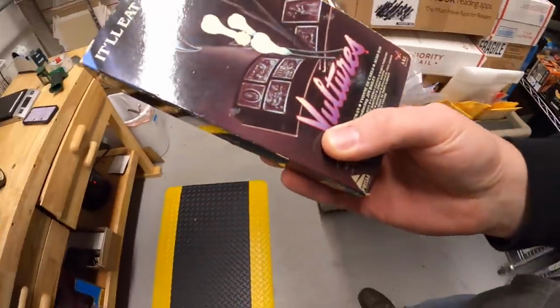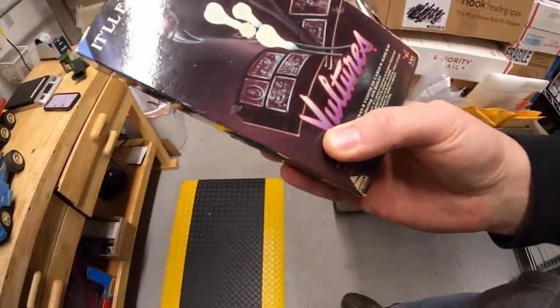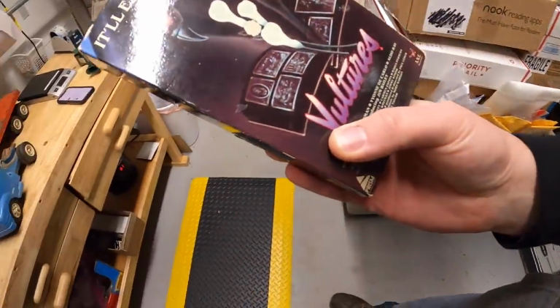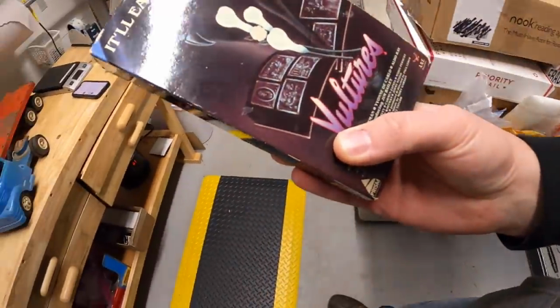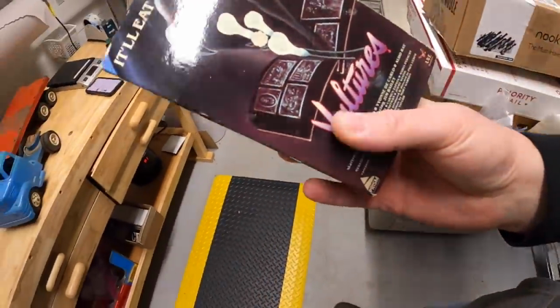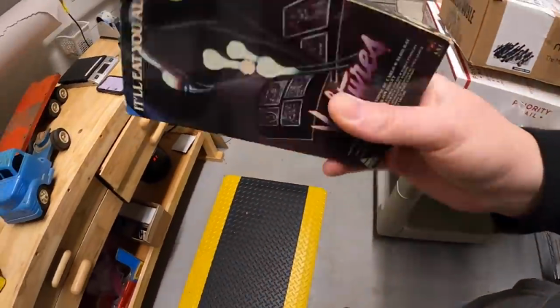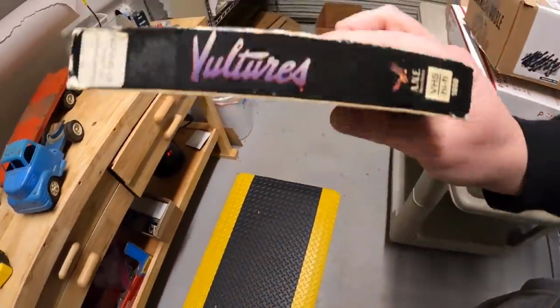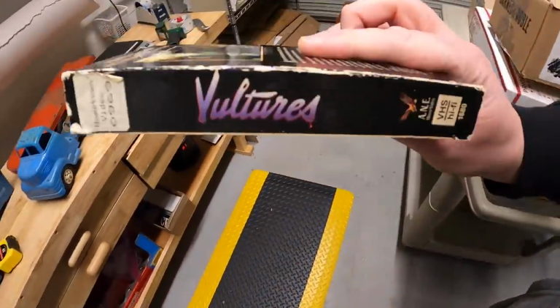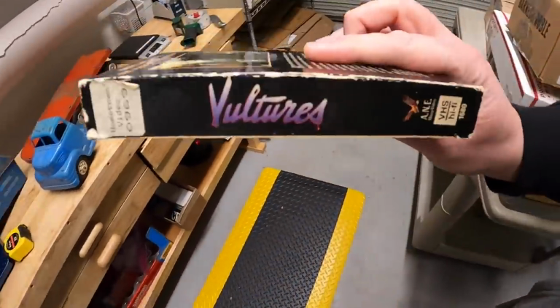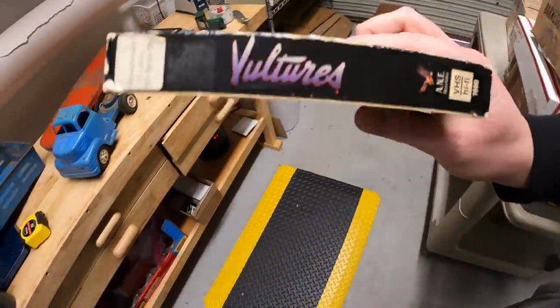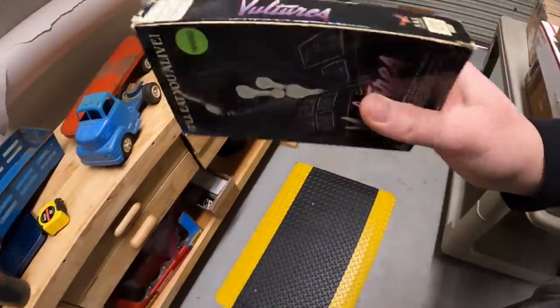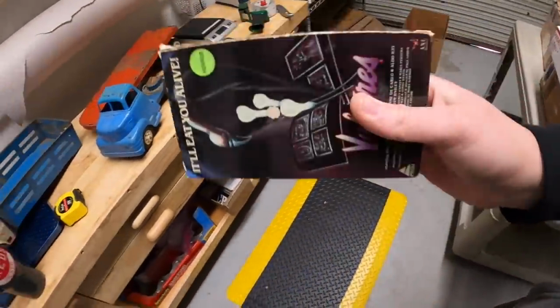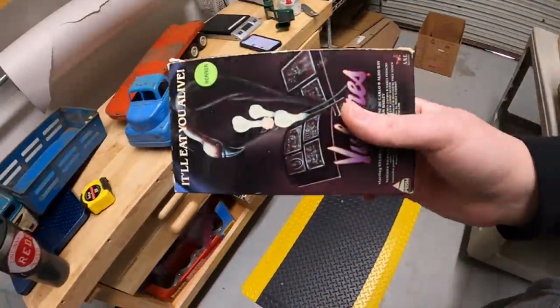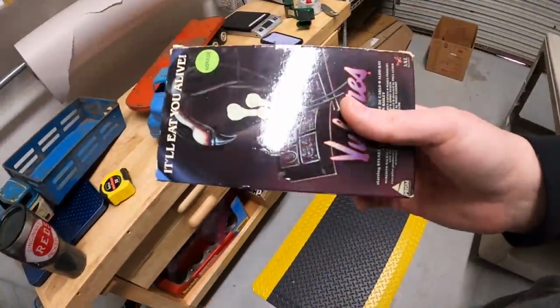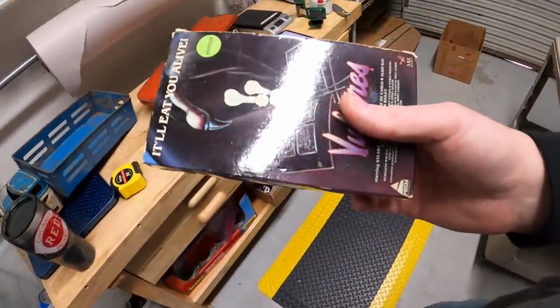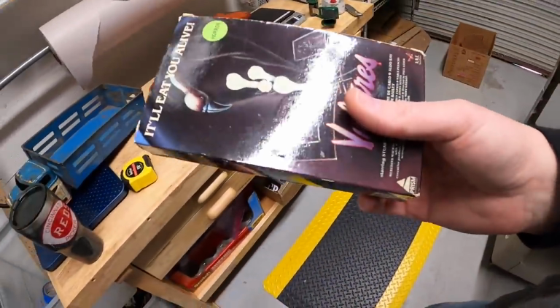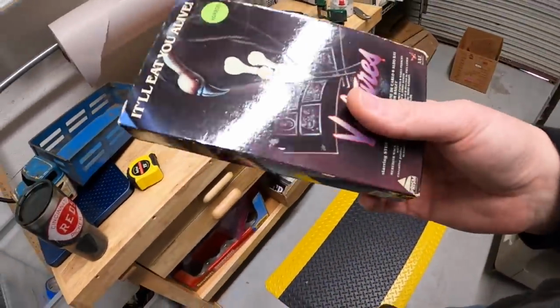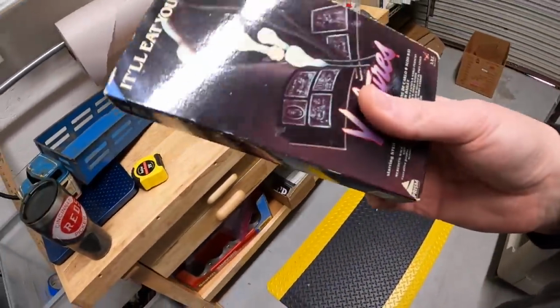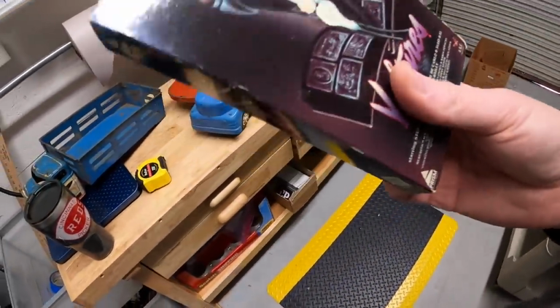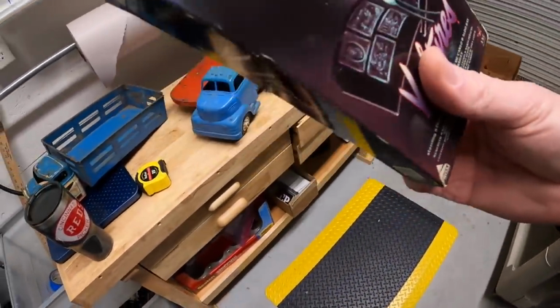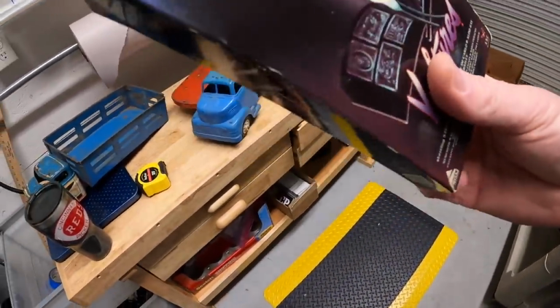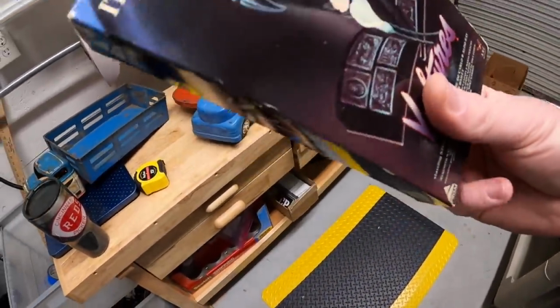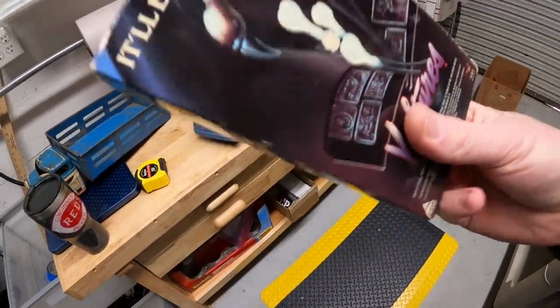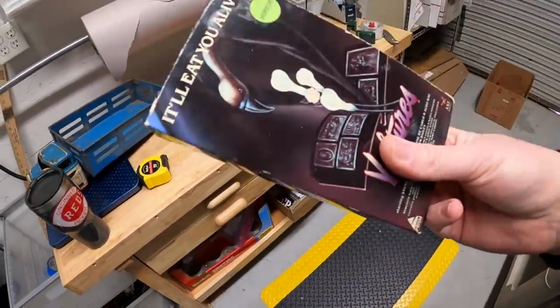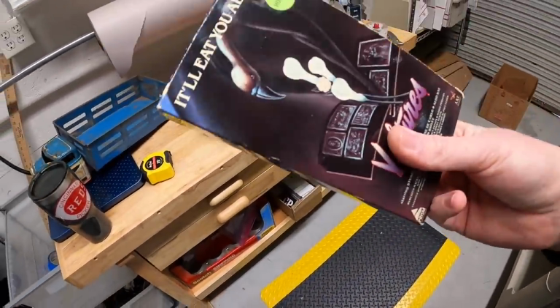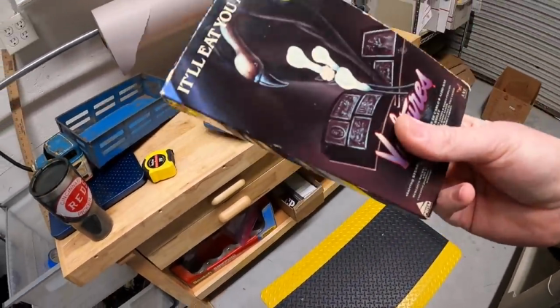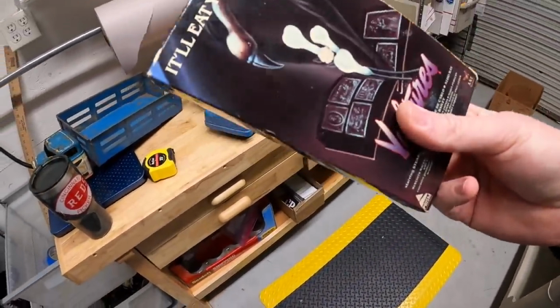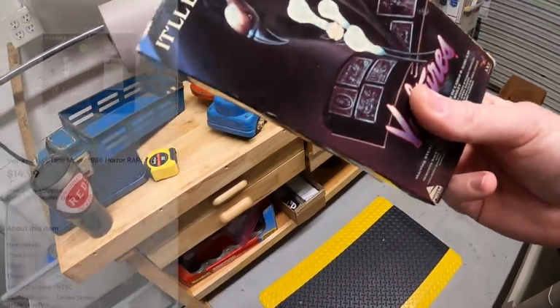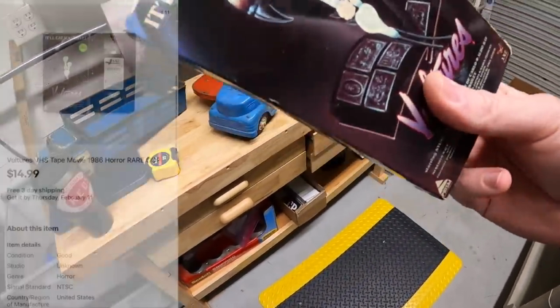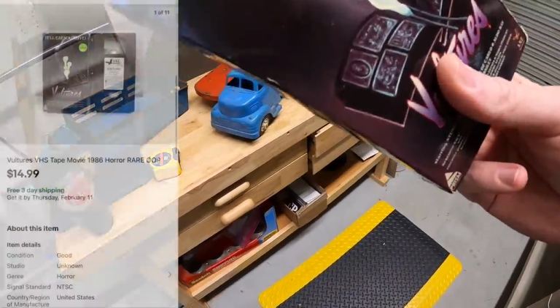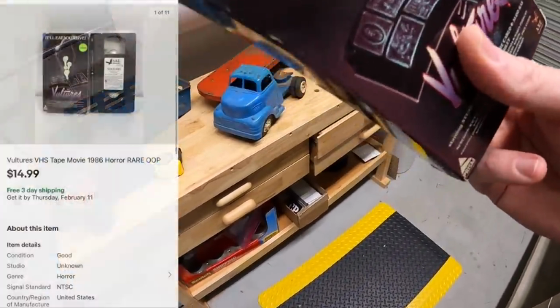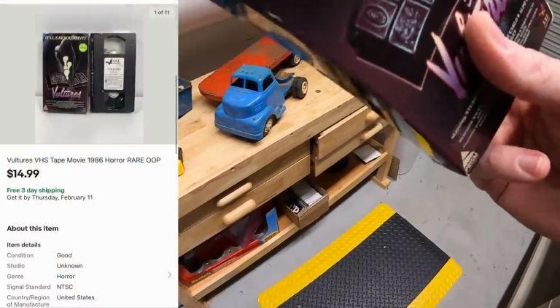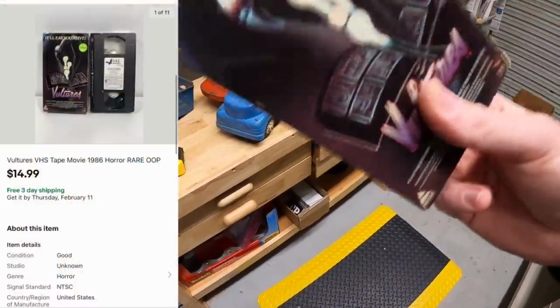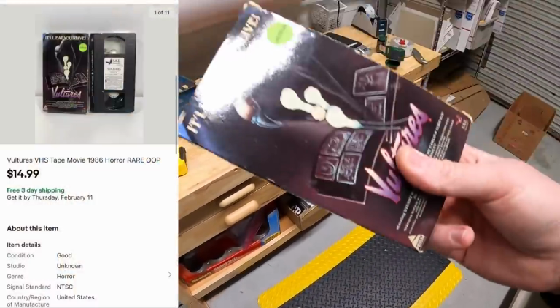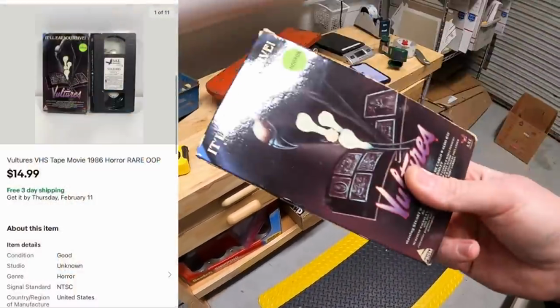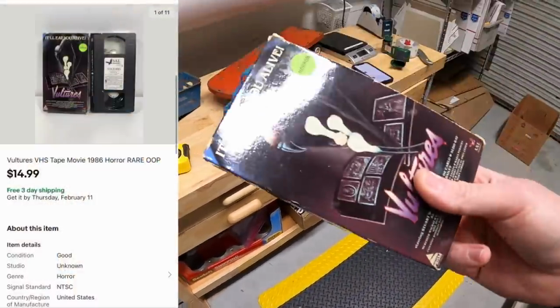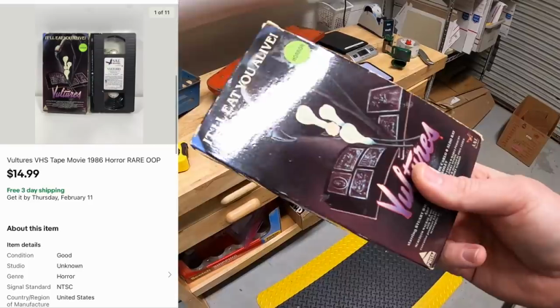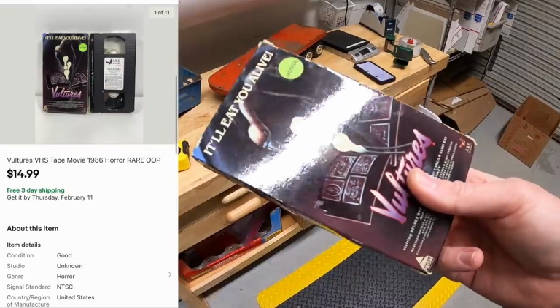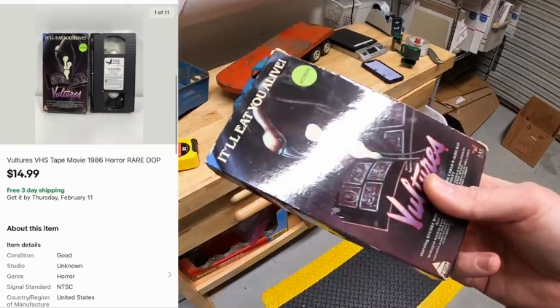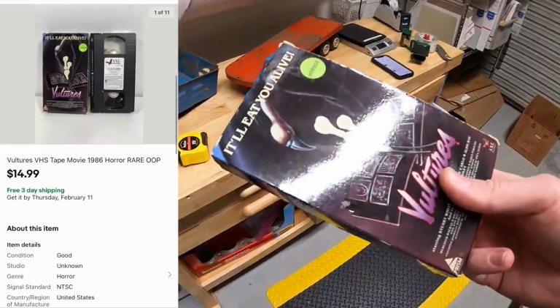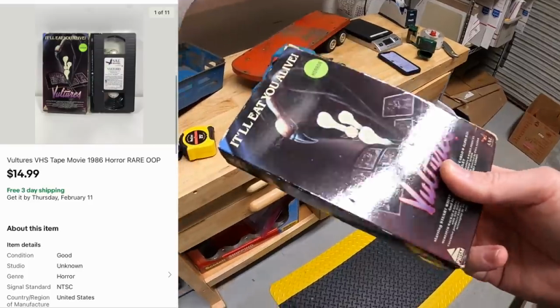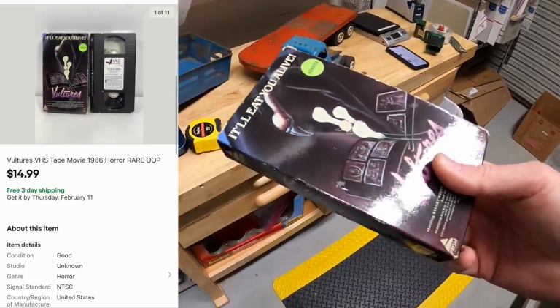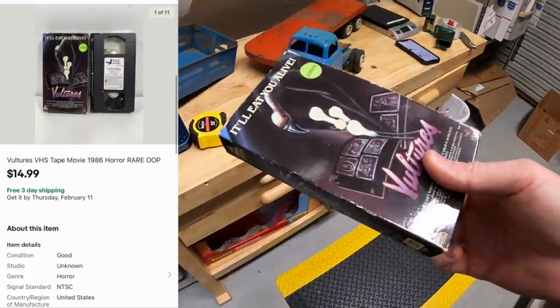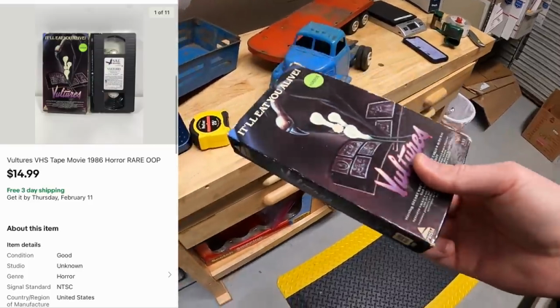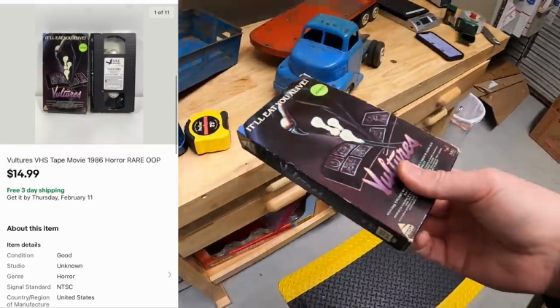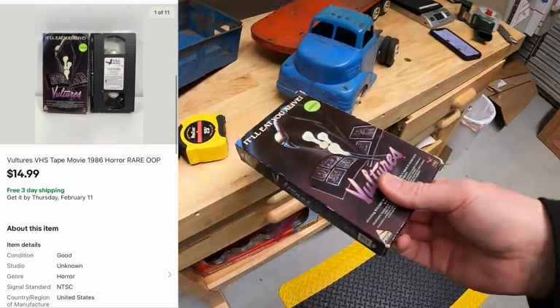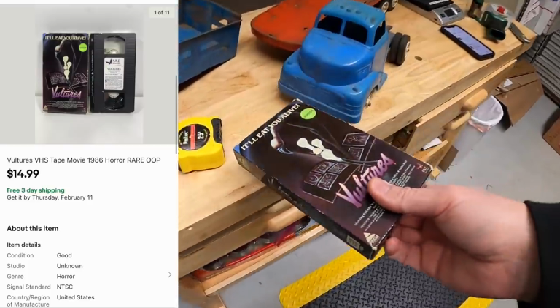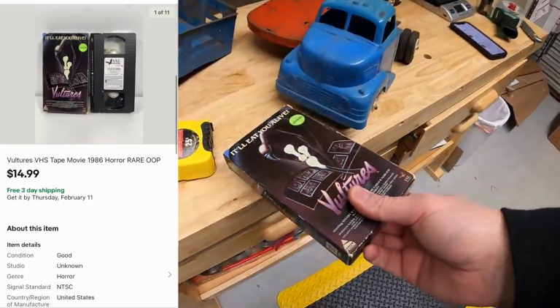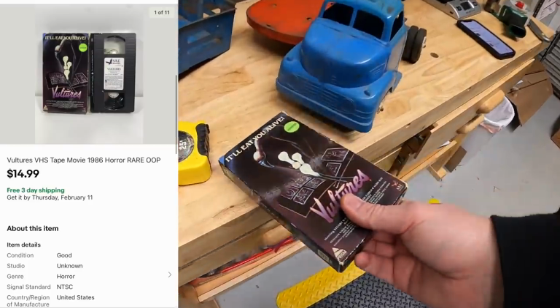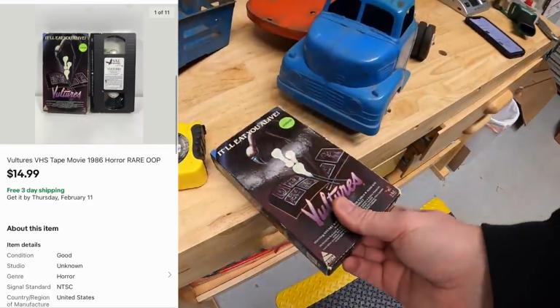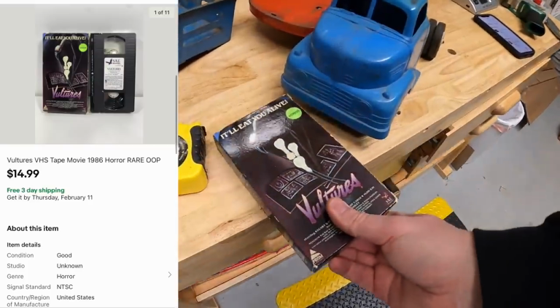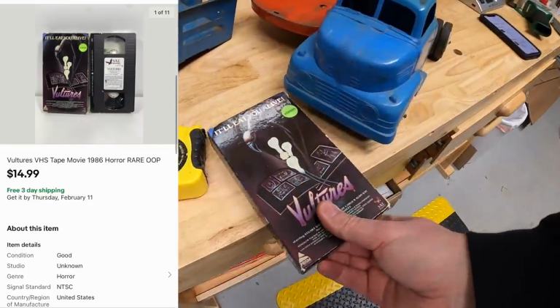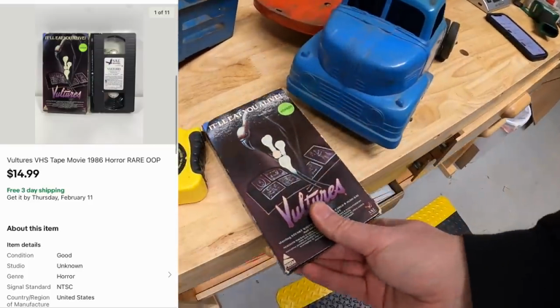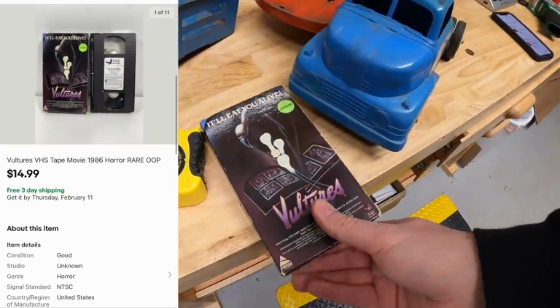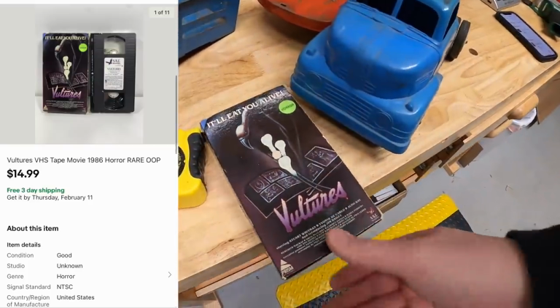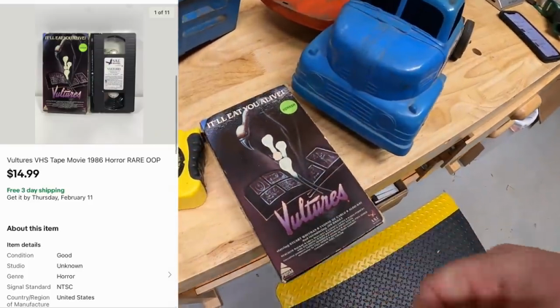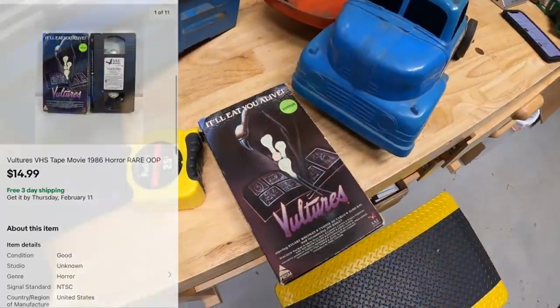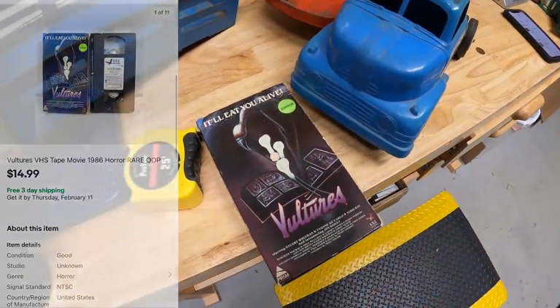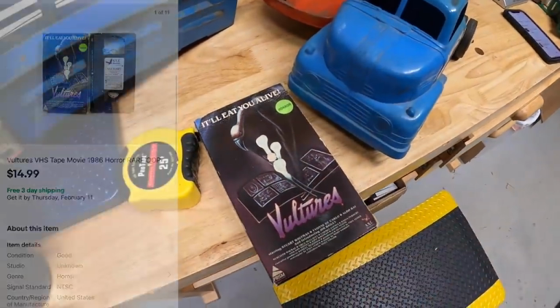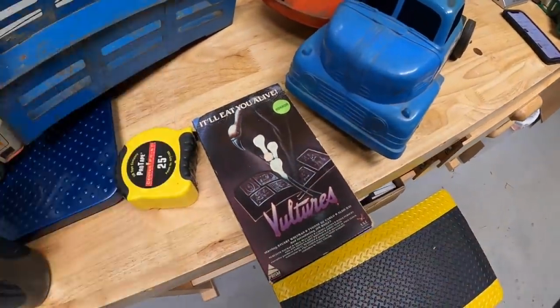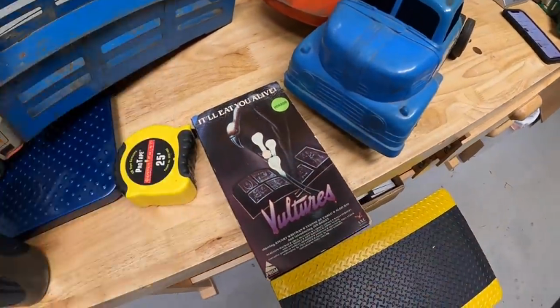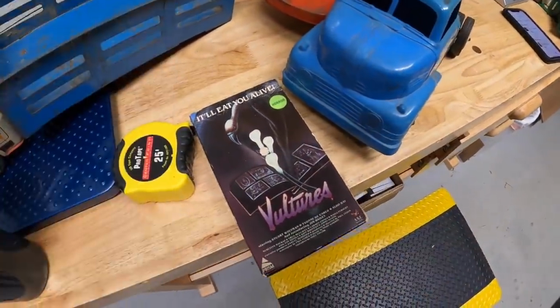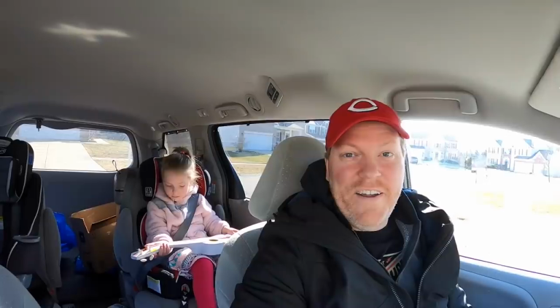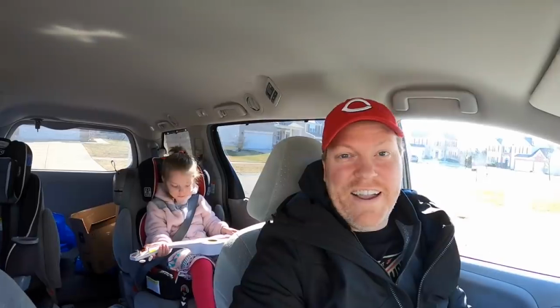The last thing I'm pulling is a VHS tape — Vultures. Picked this up at a garage sale last weekend for a dollar and it sold for $14.99 free shipping.